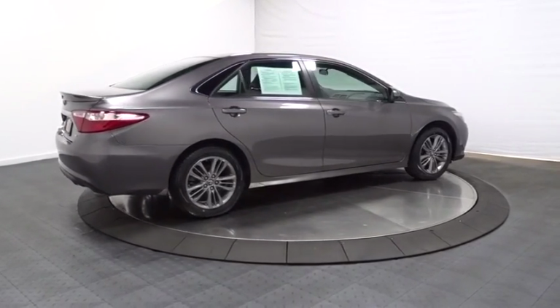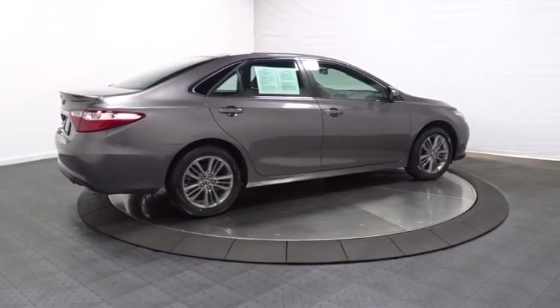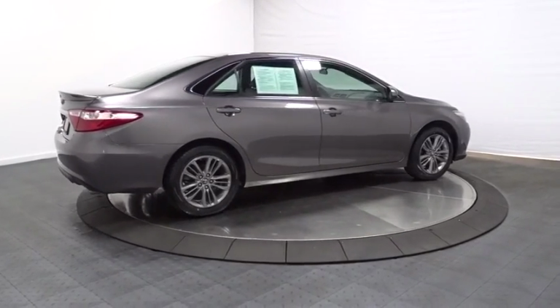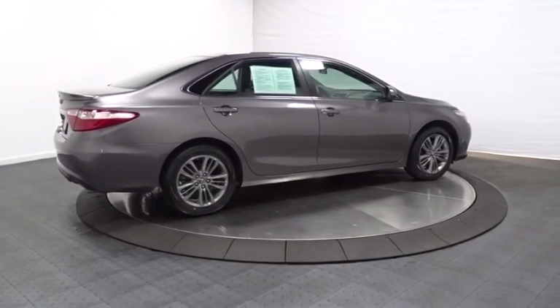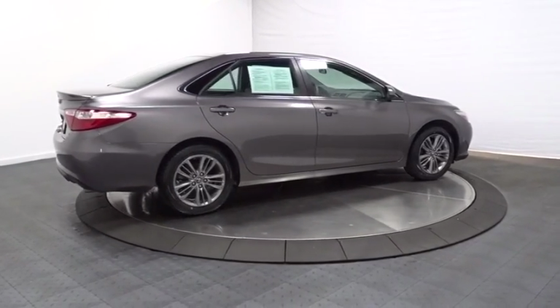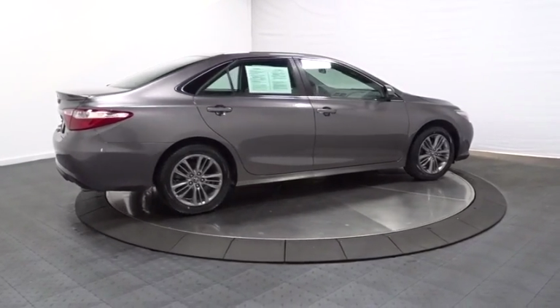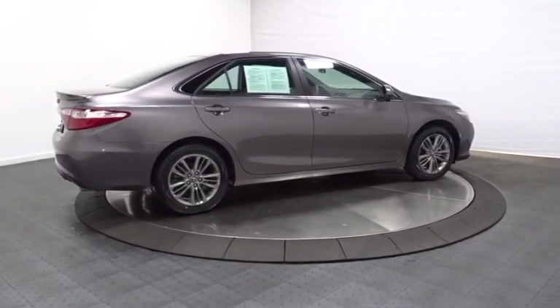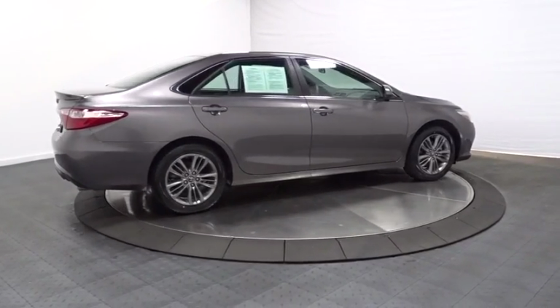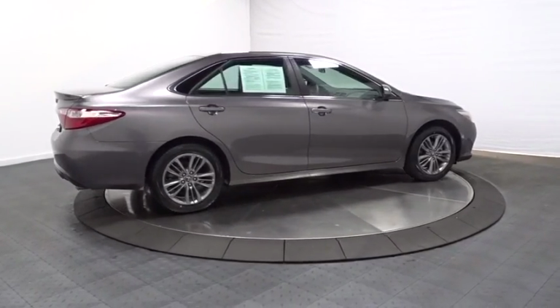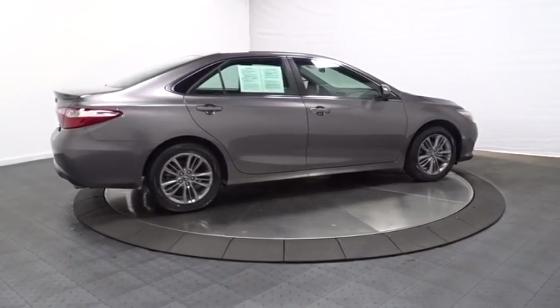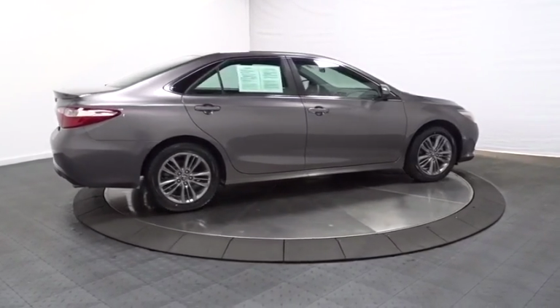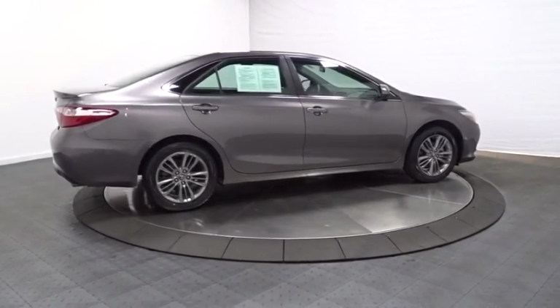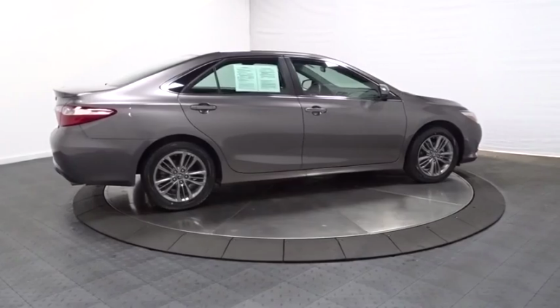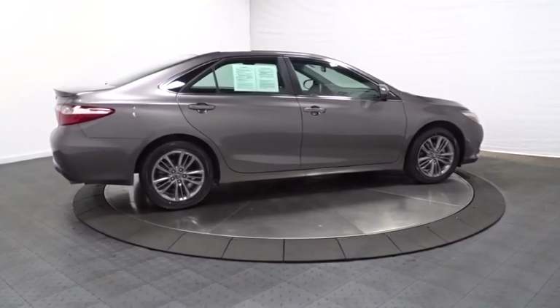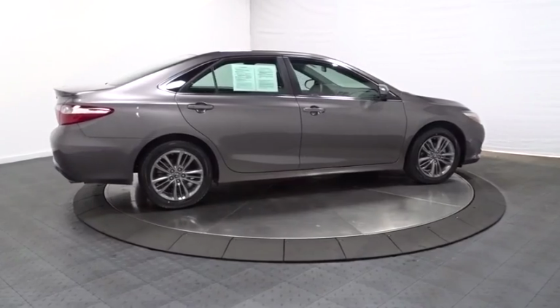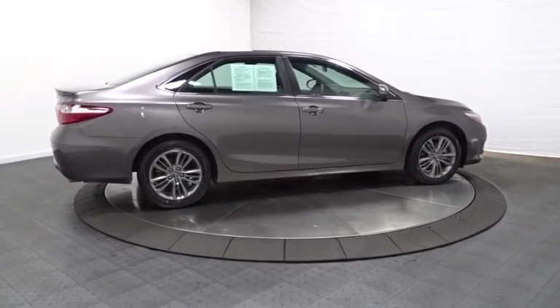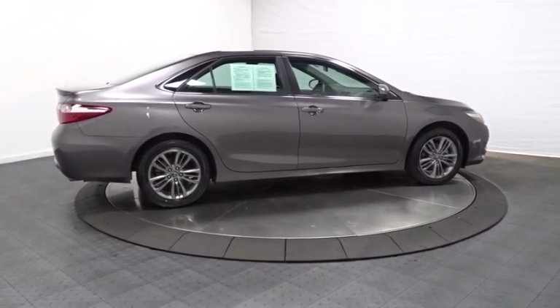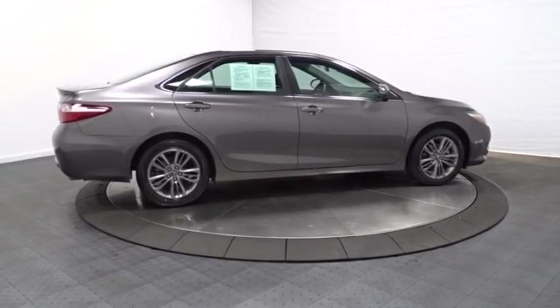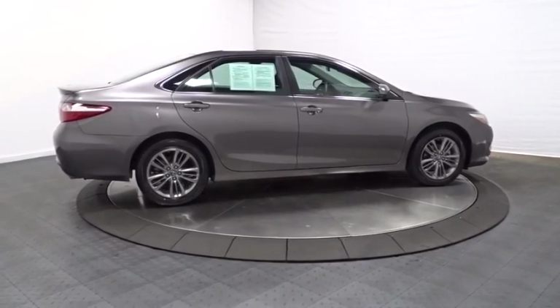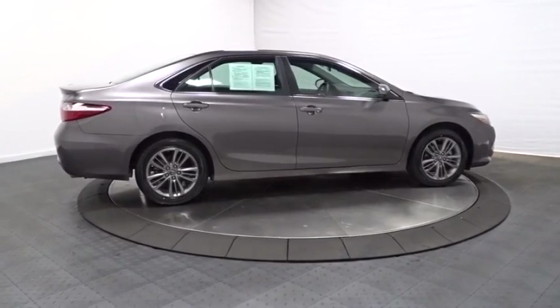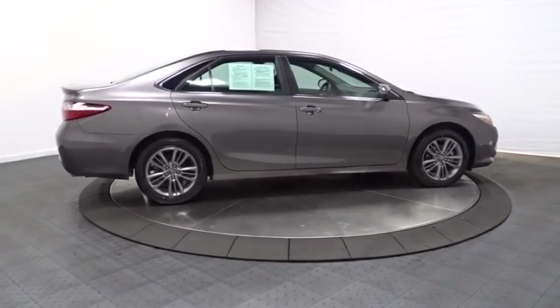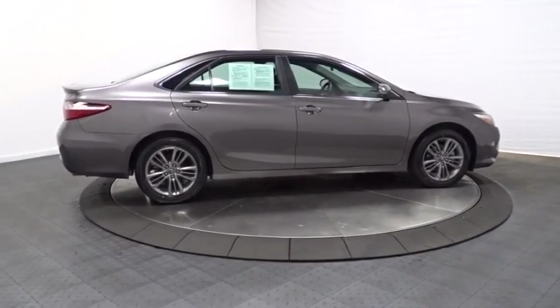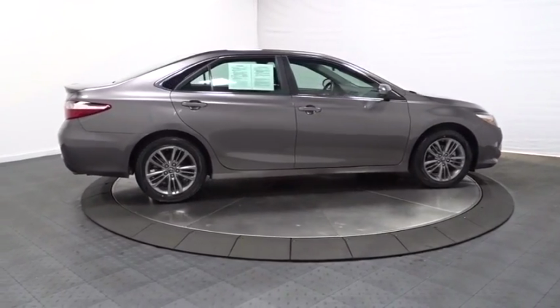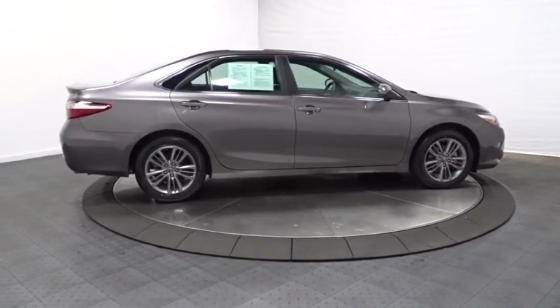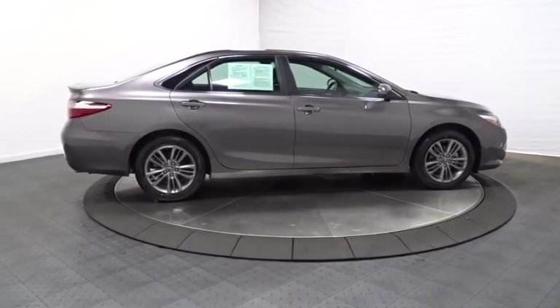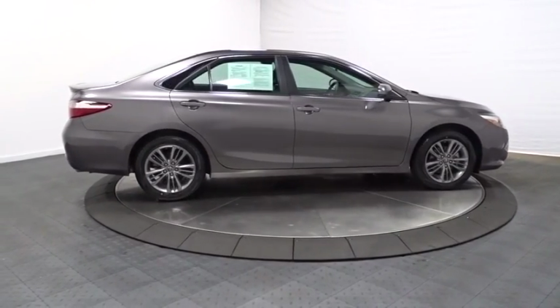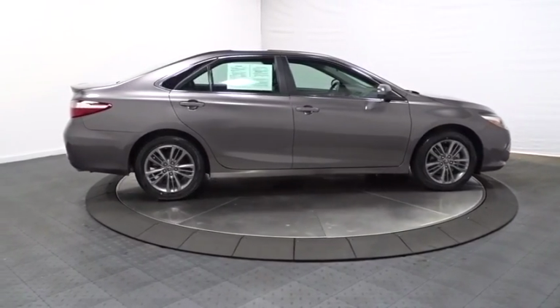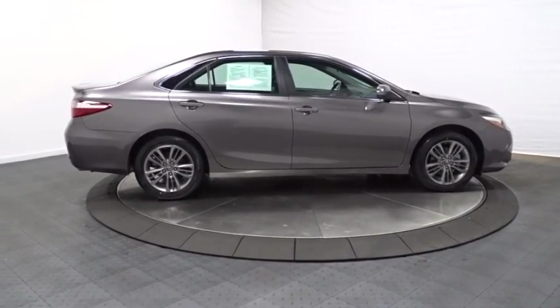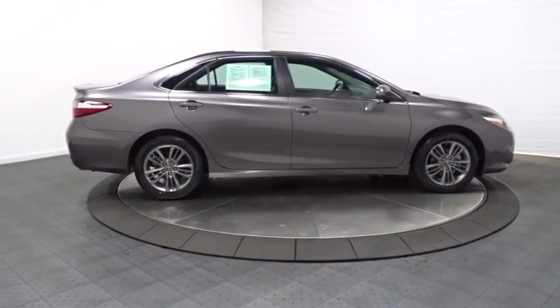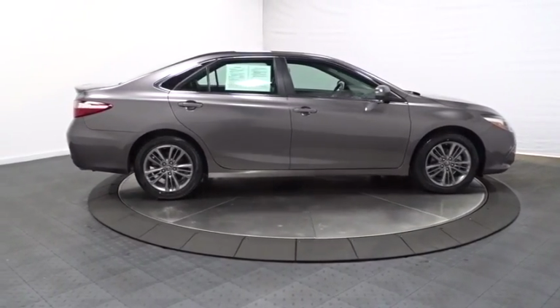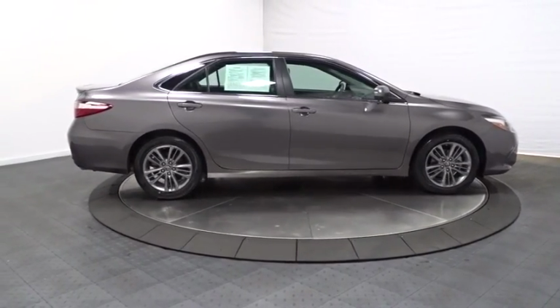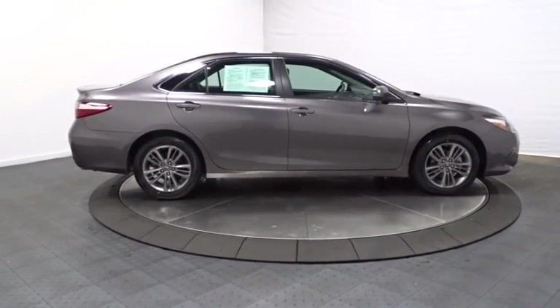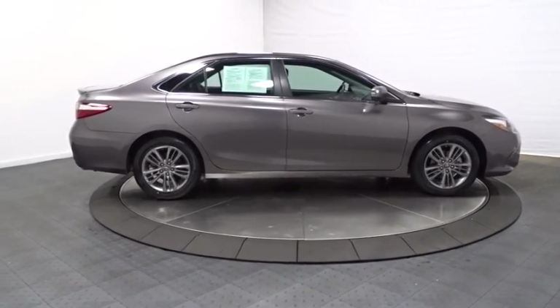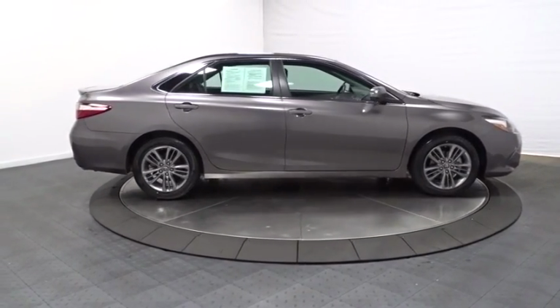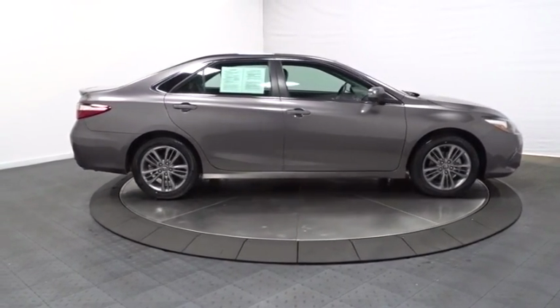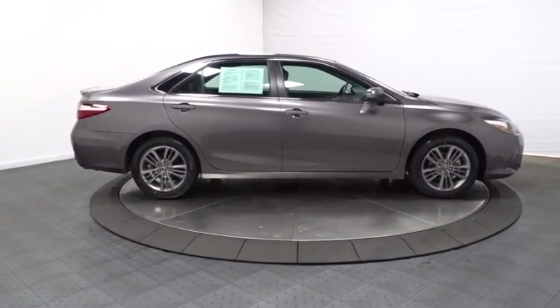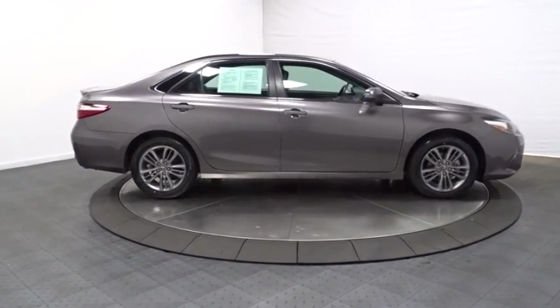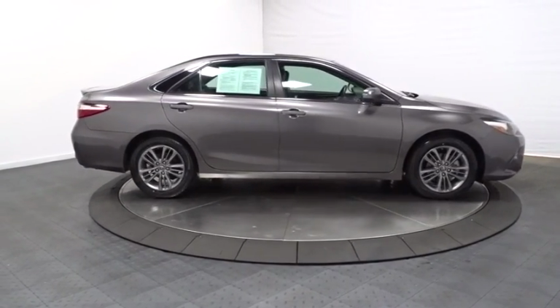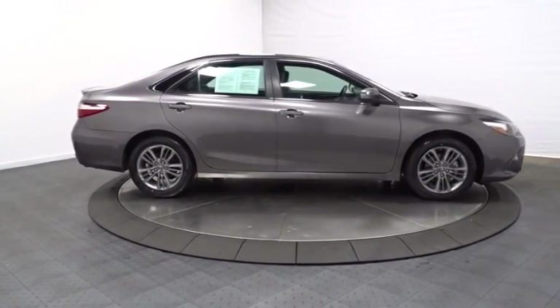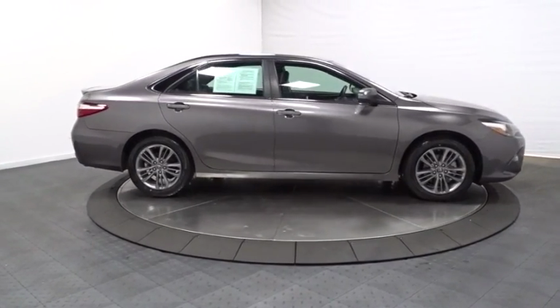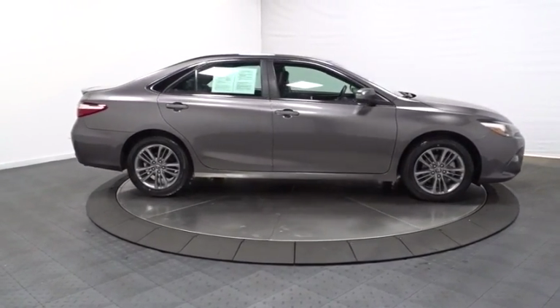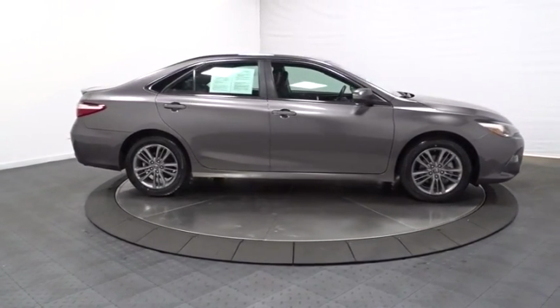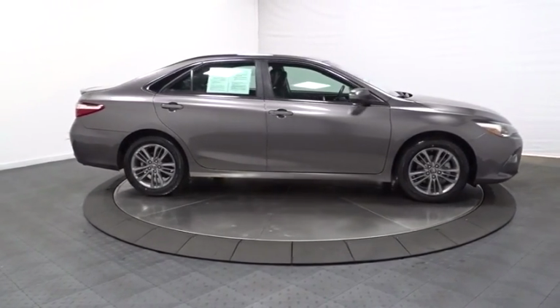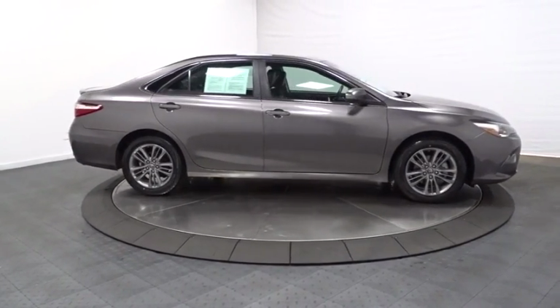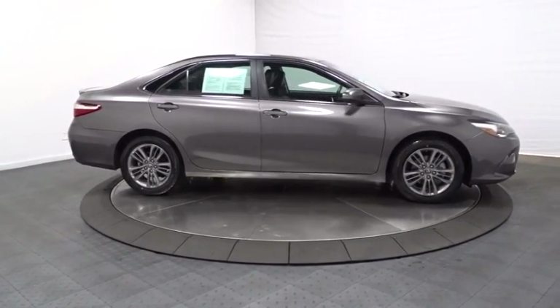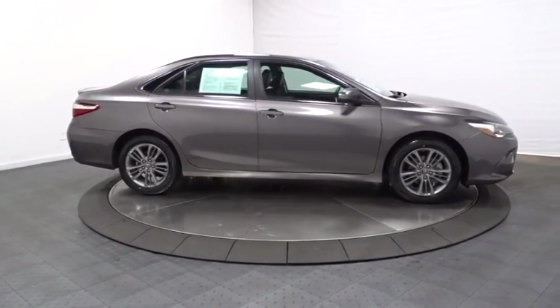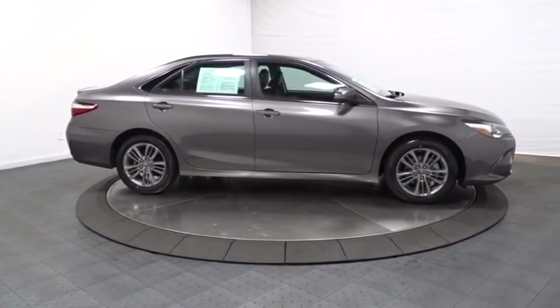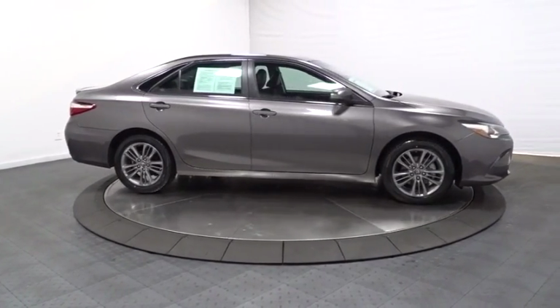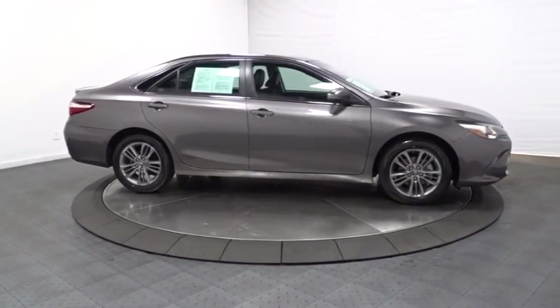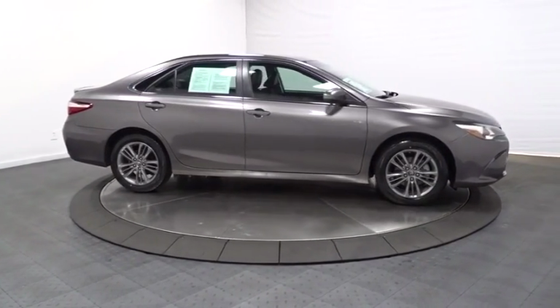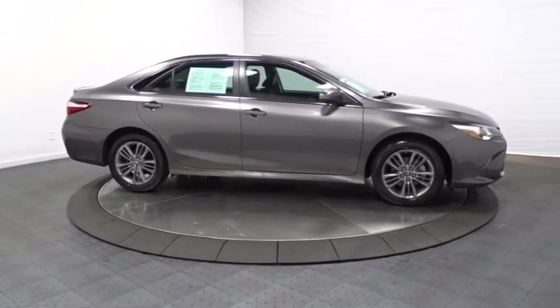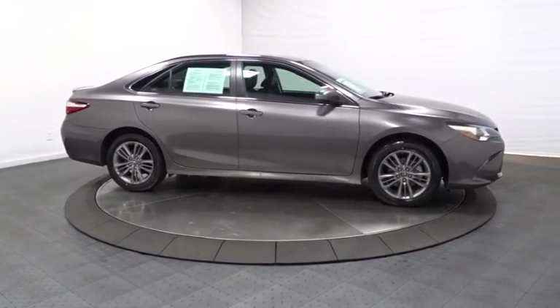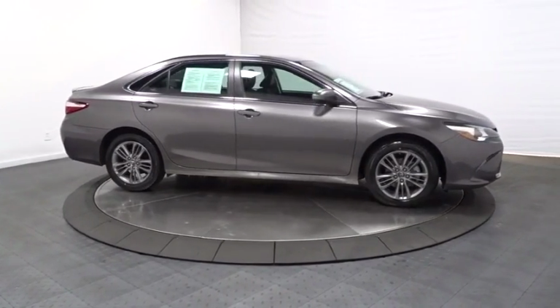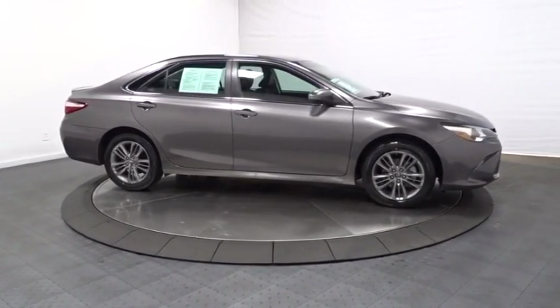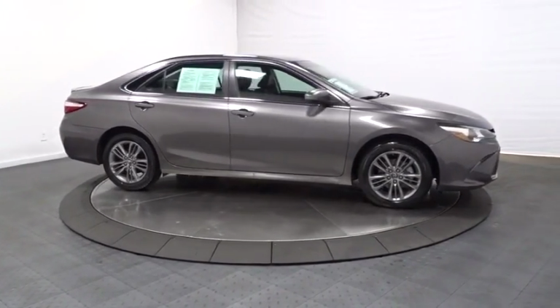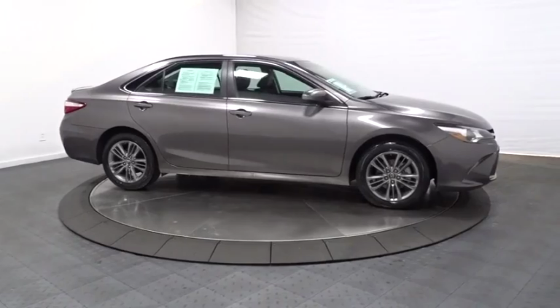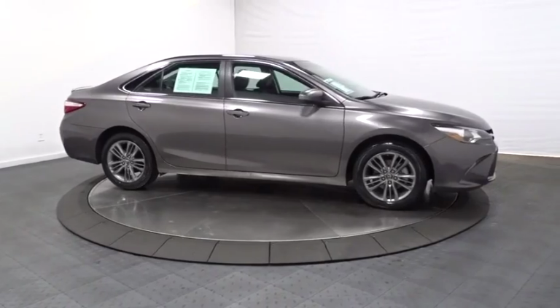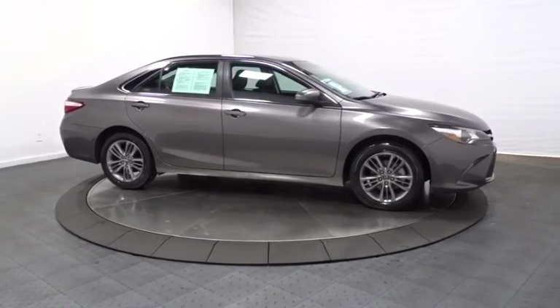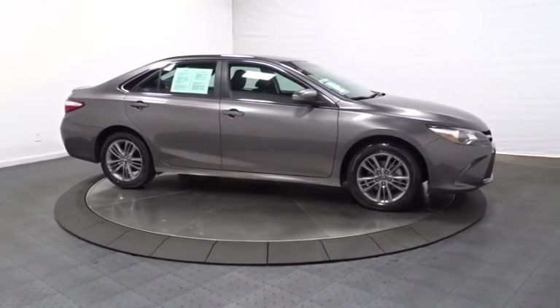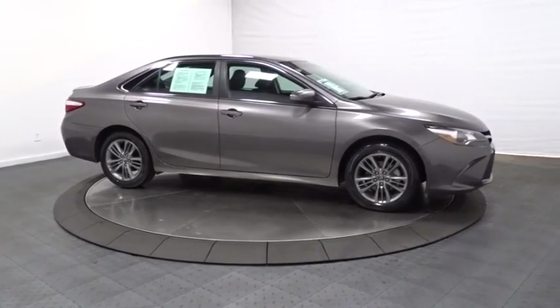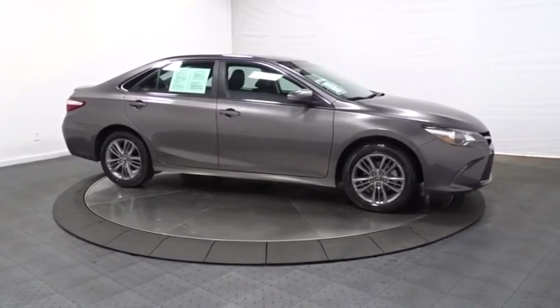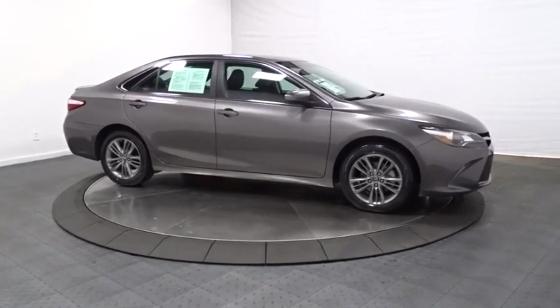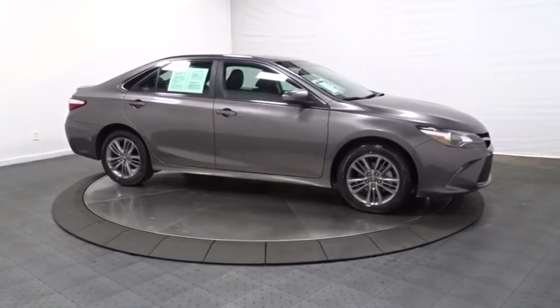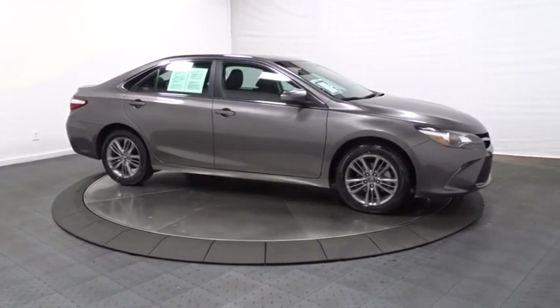Front license plate bracket. Color-matched door handles. Engine immobilizer. Power rear window sunshade. Four-piece floor mat set.